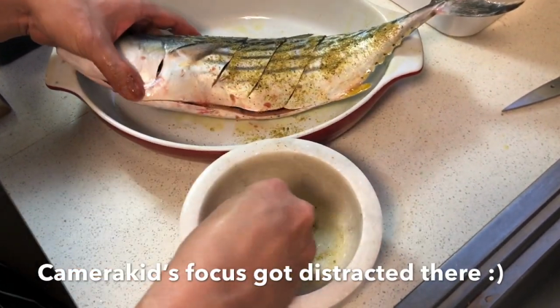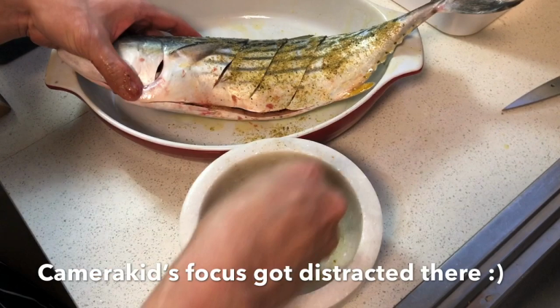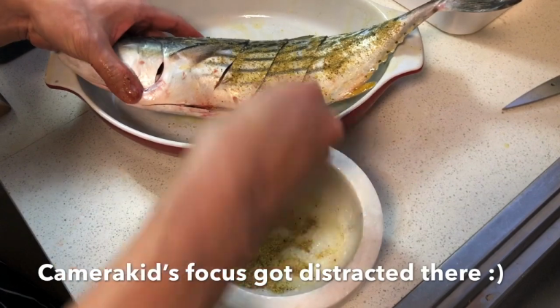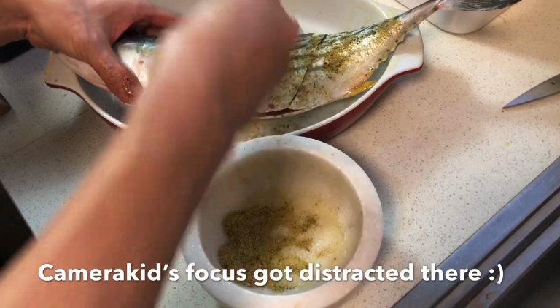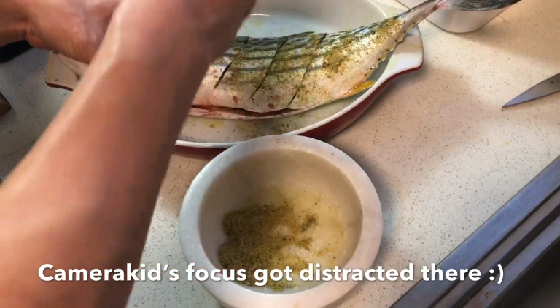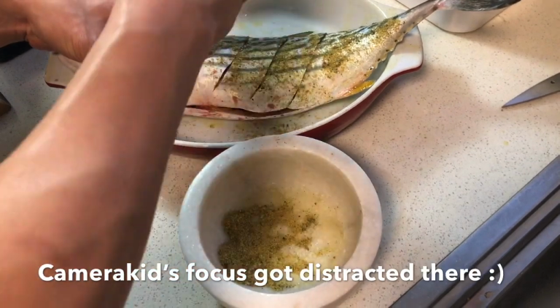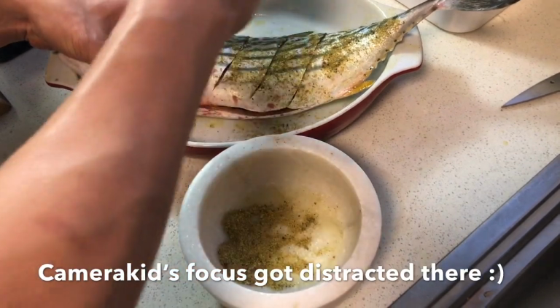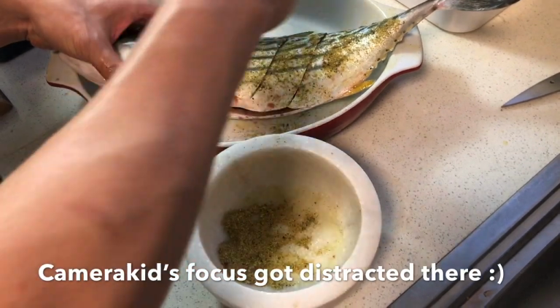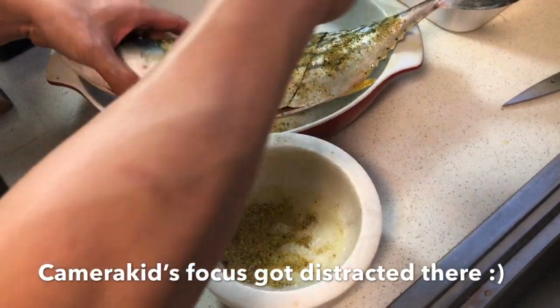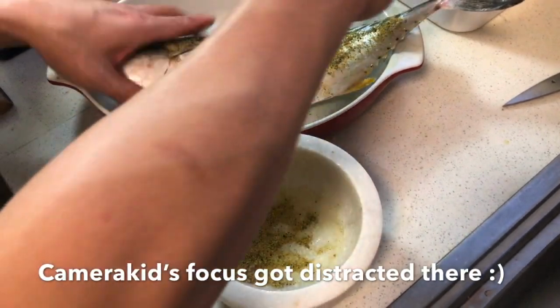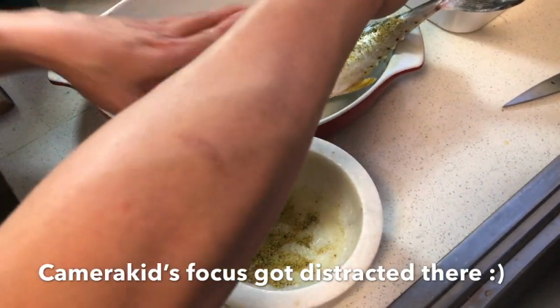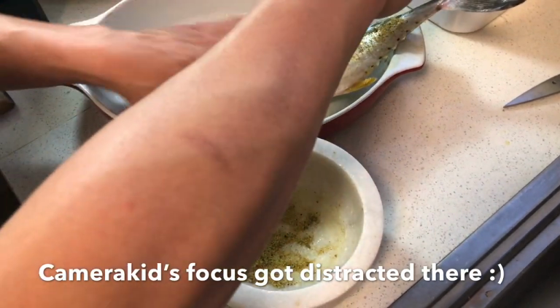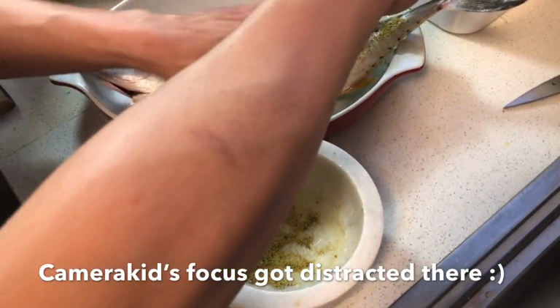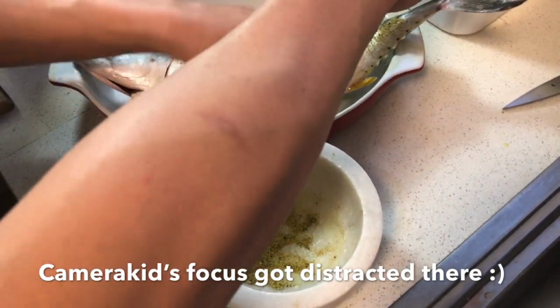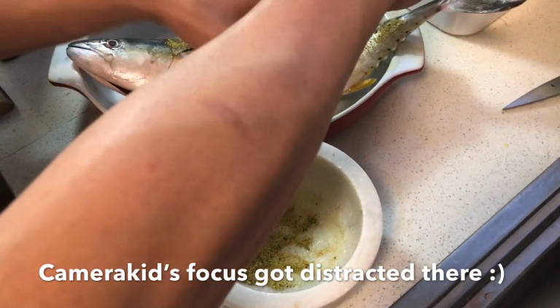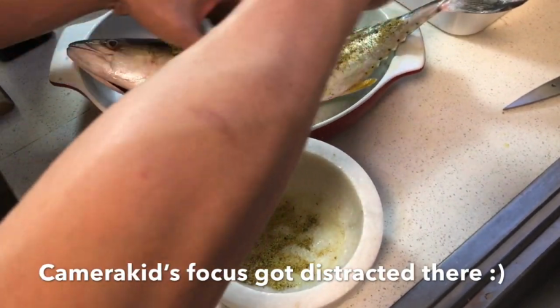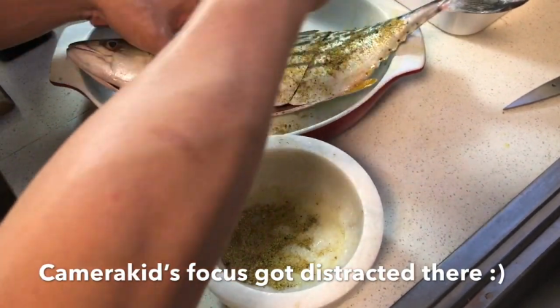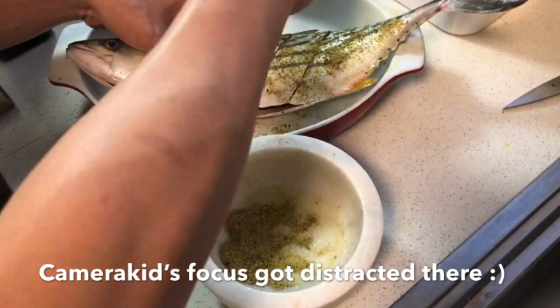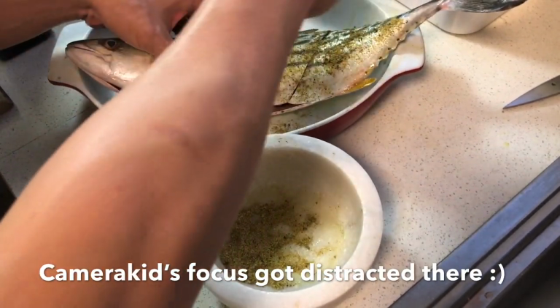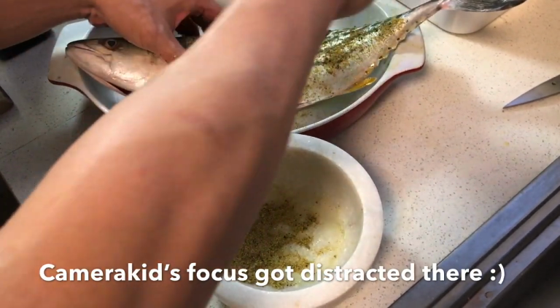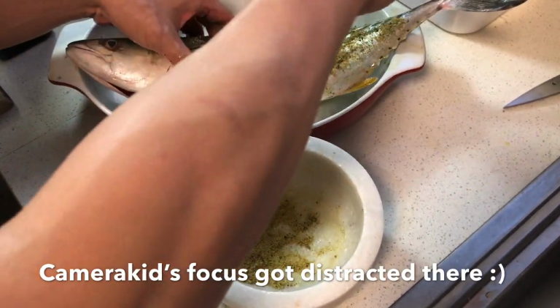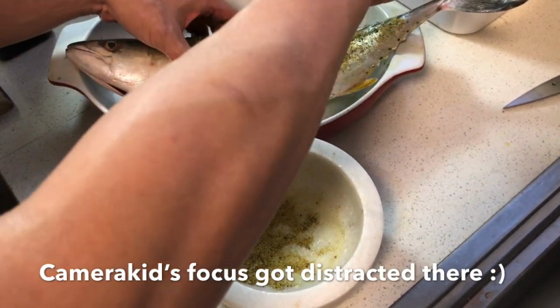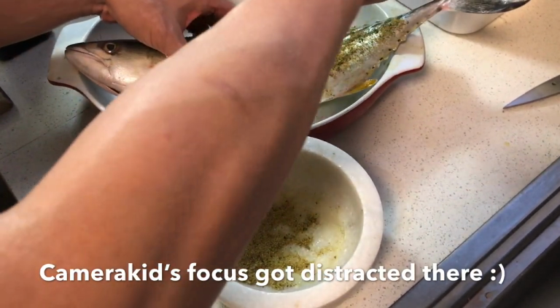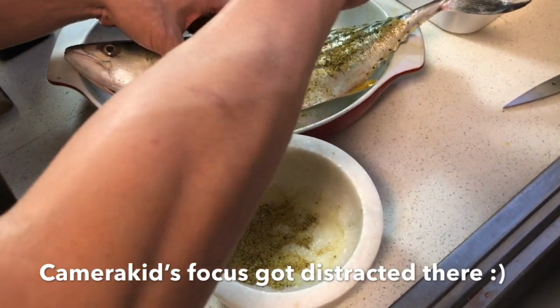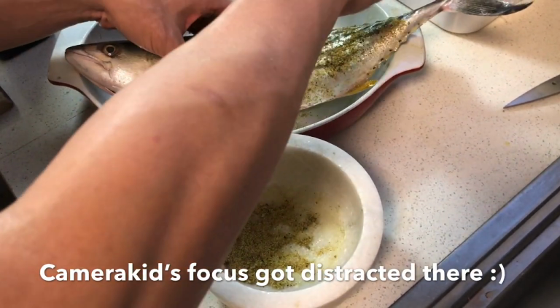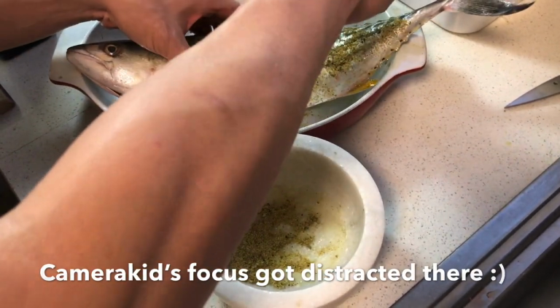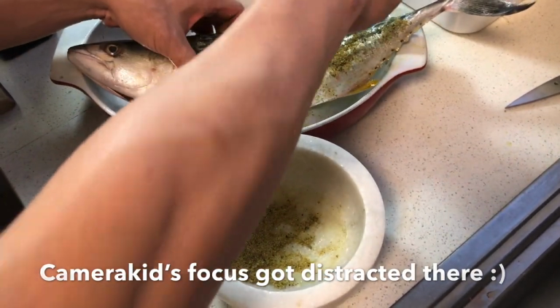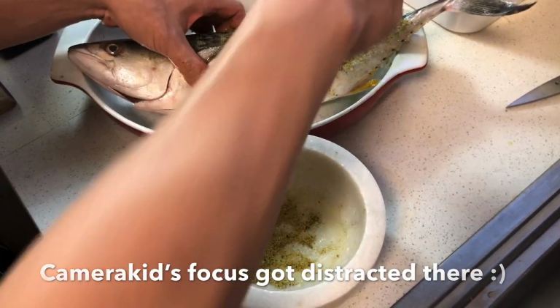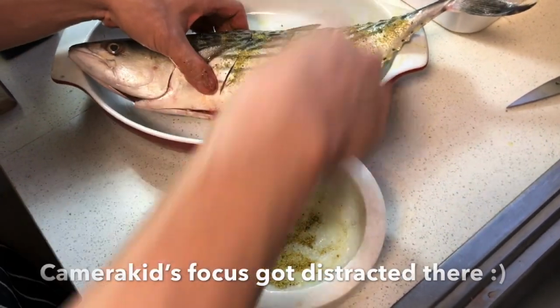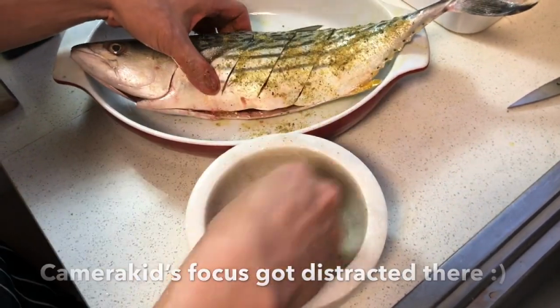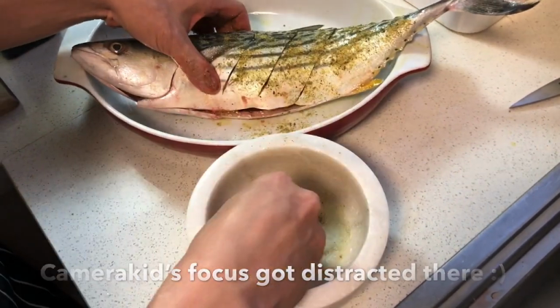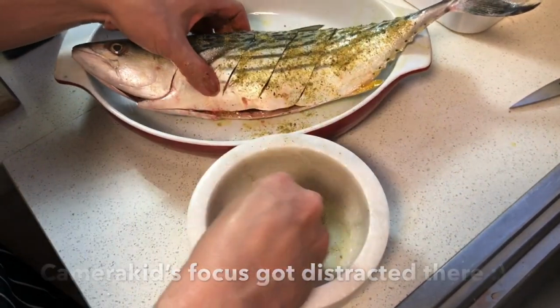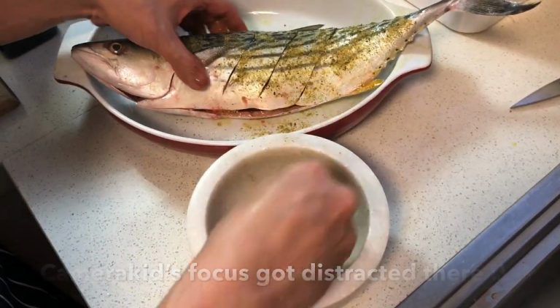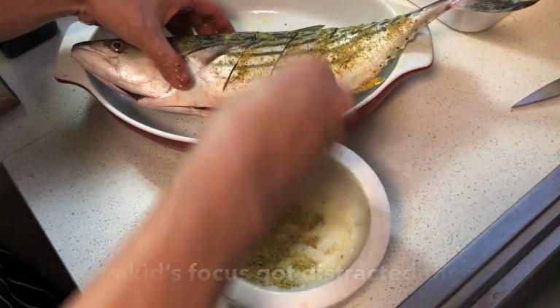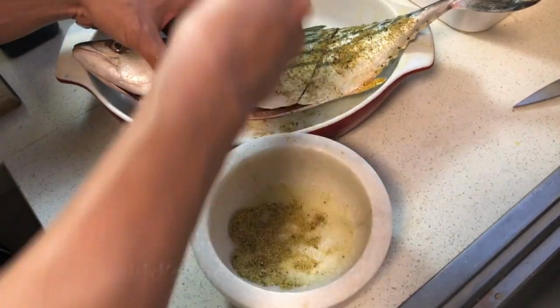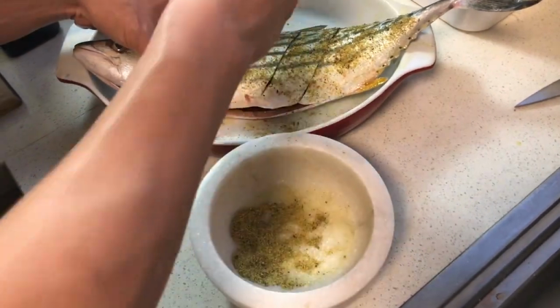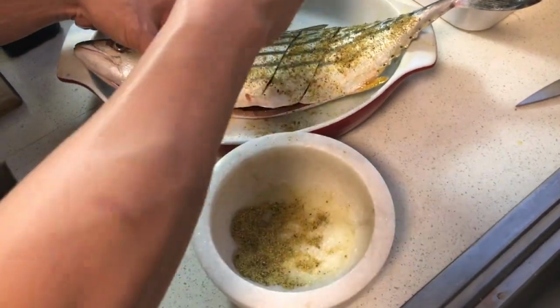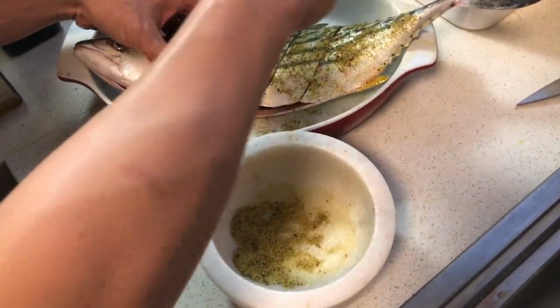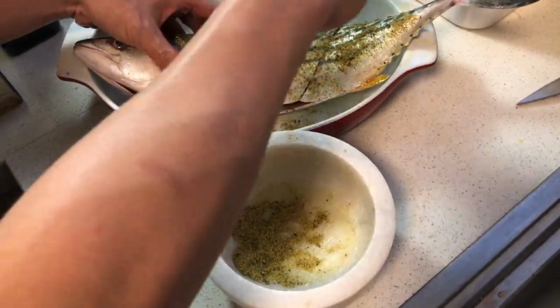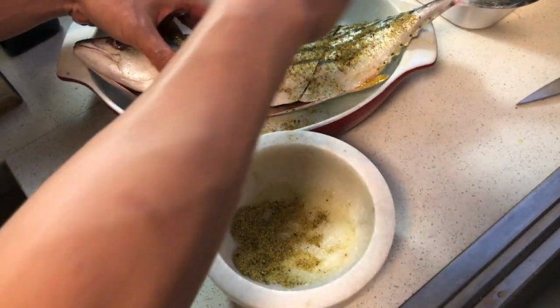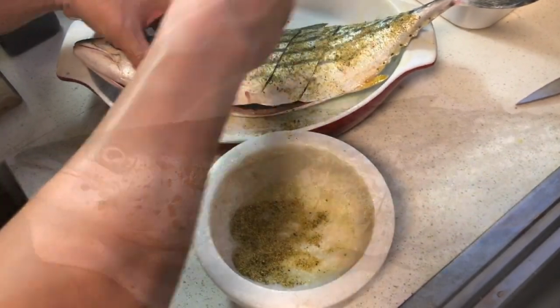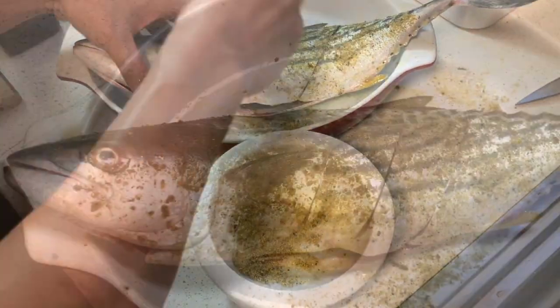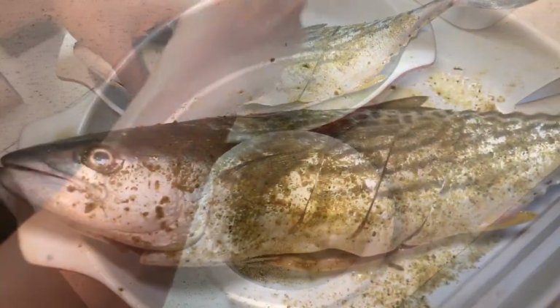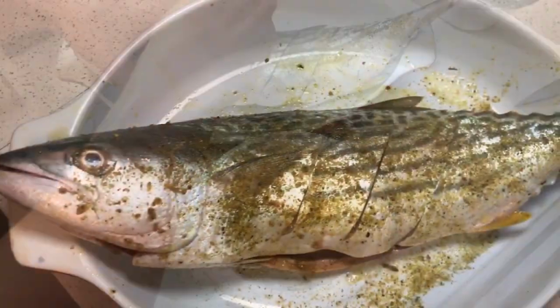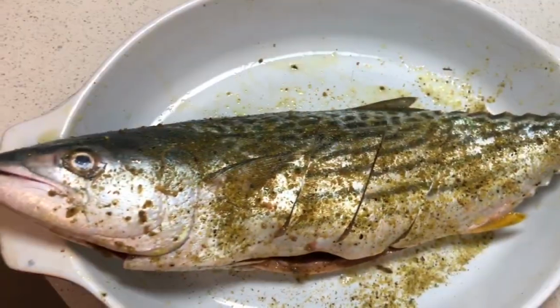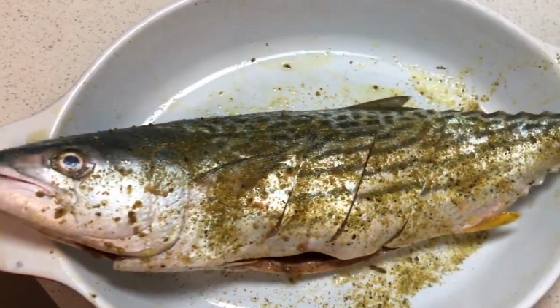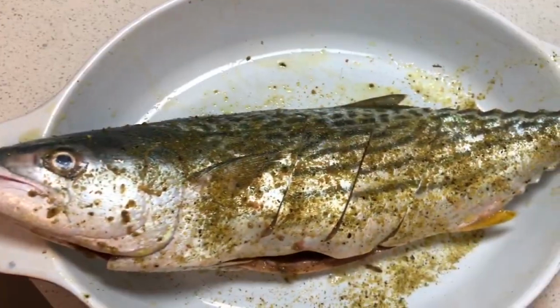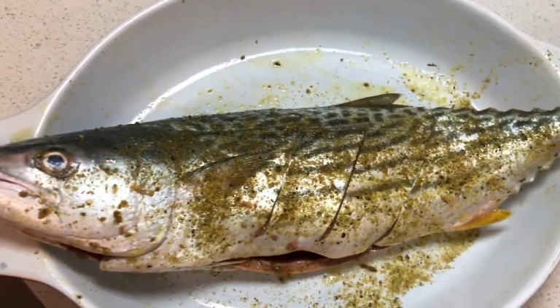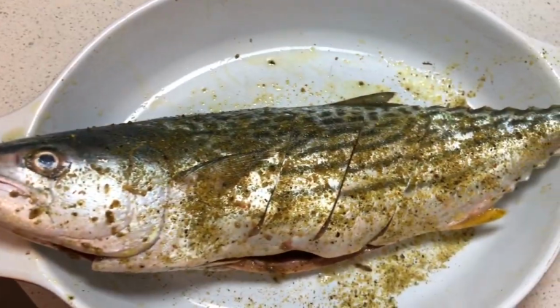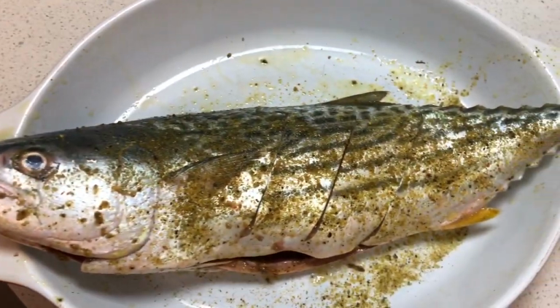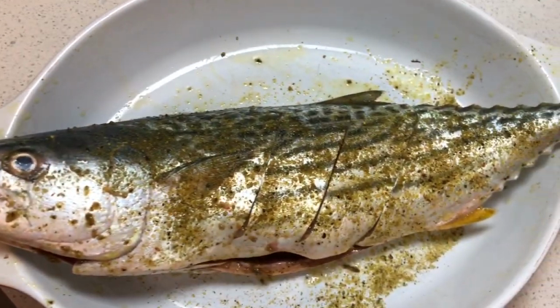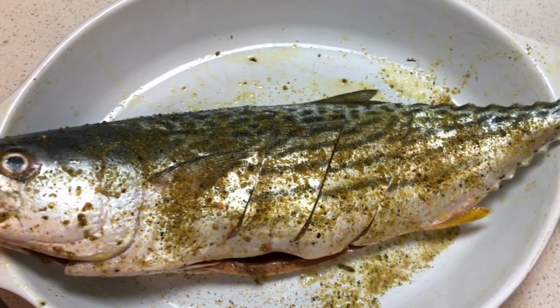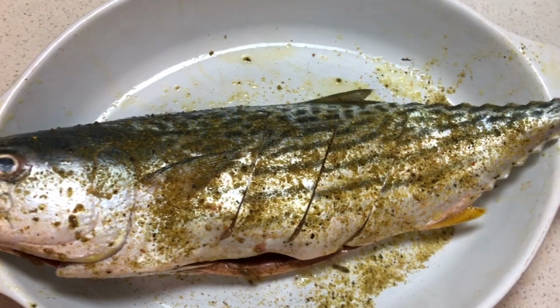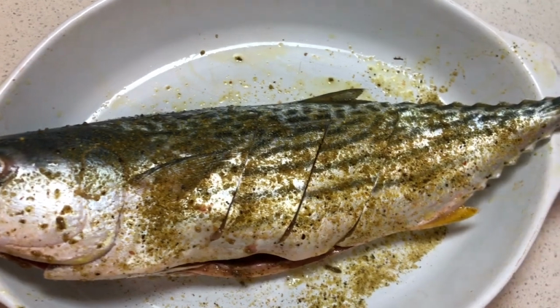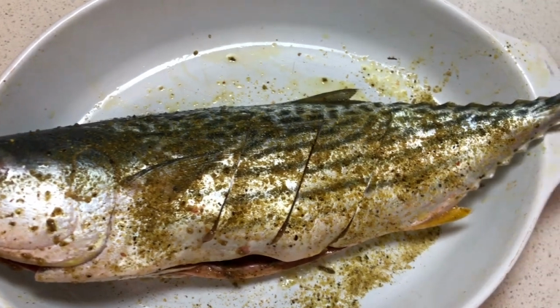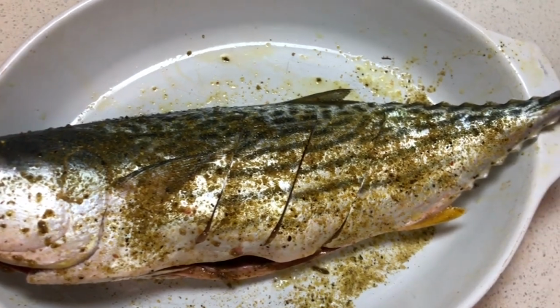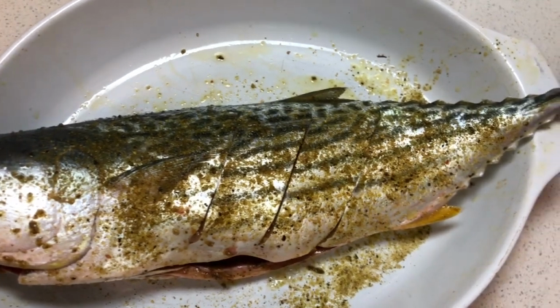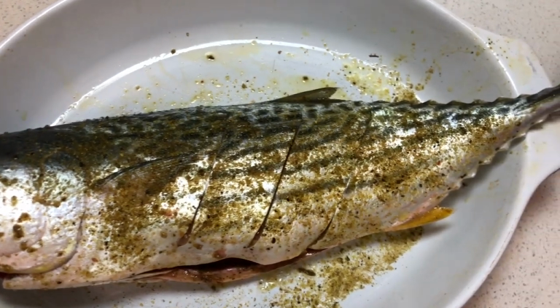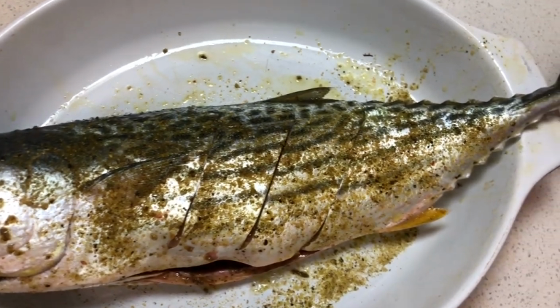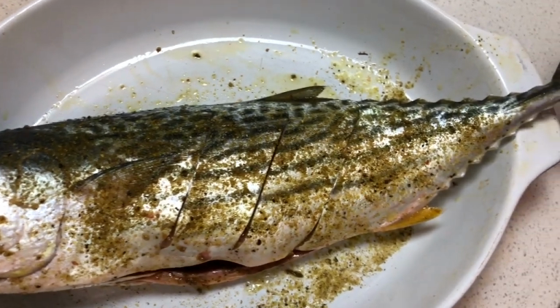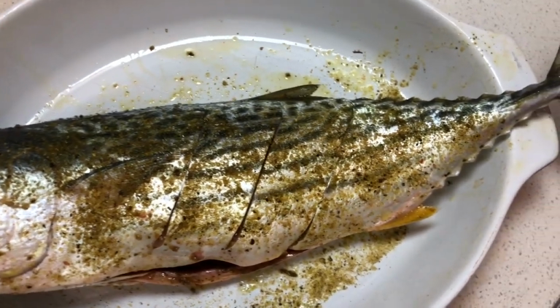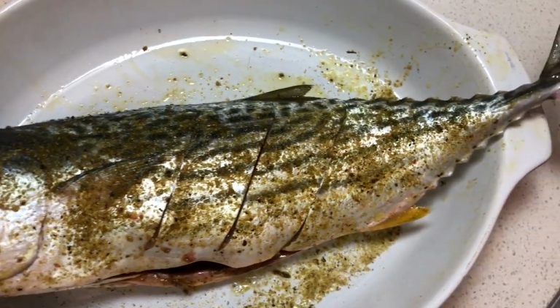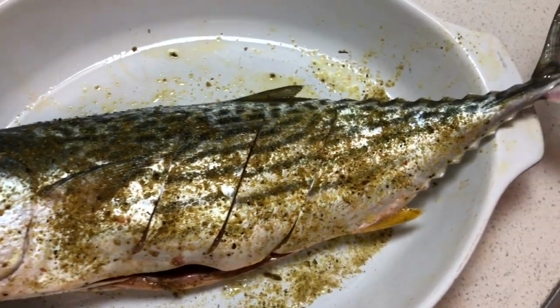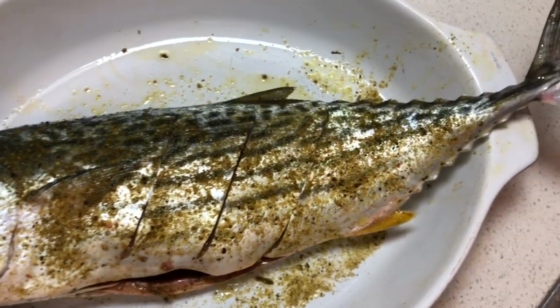Be sure to get the seasoning into all the cavity. Let it marinate for a while and it's ready to go into the oven.